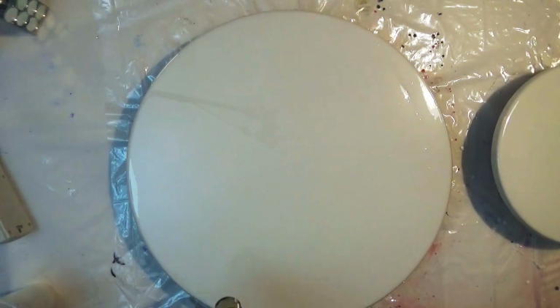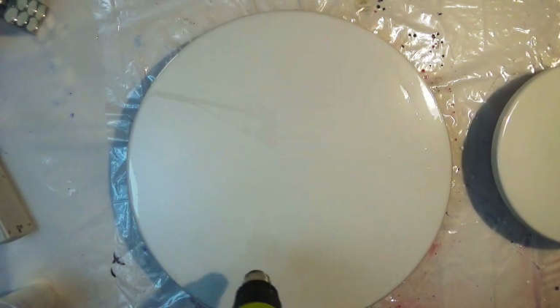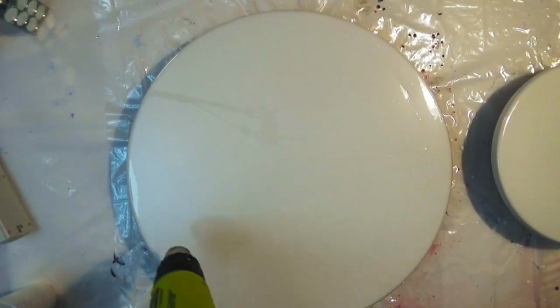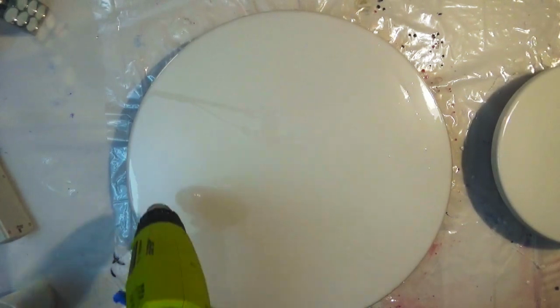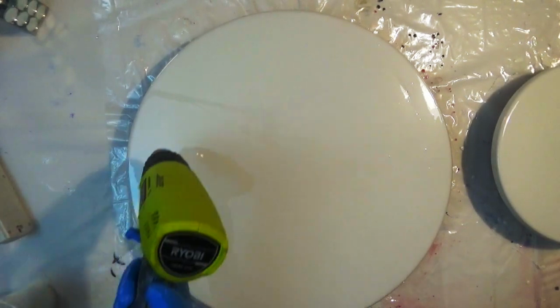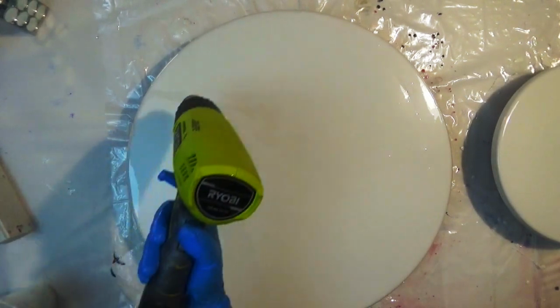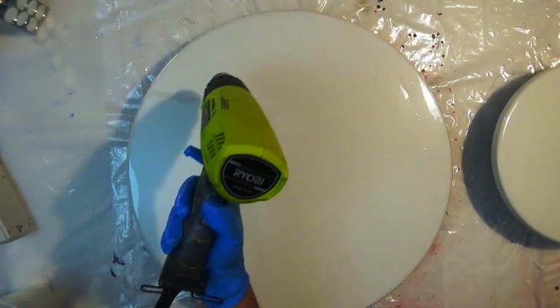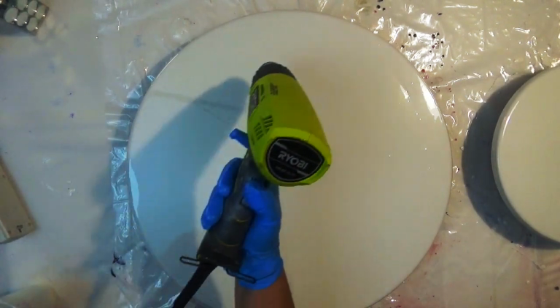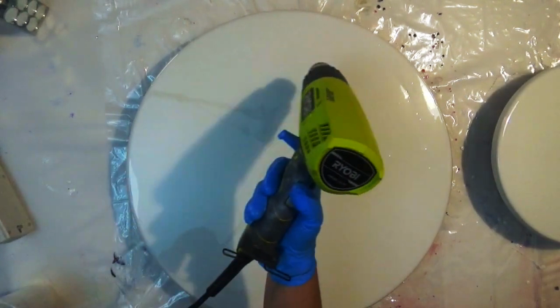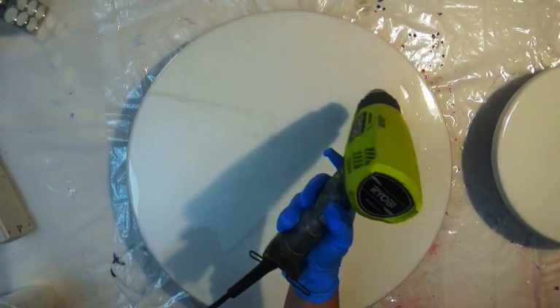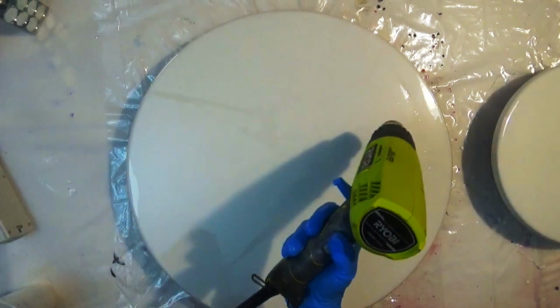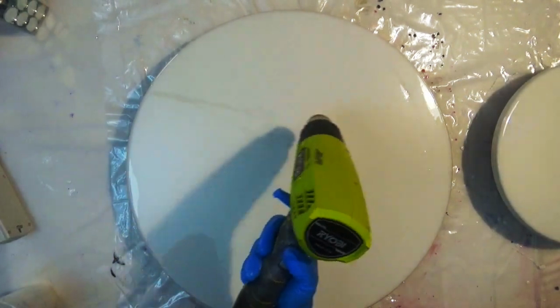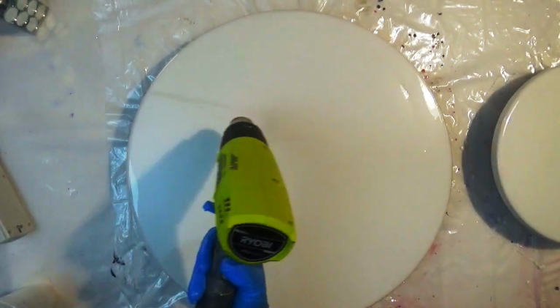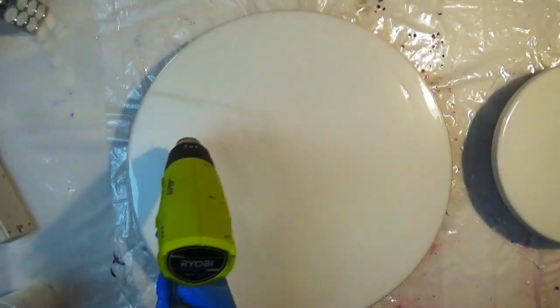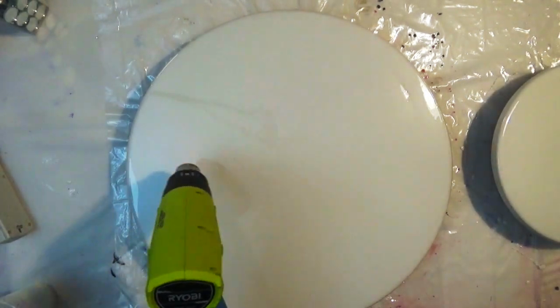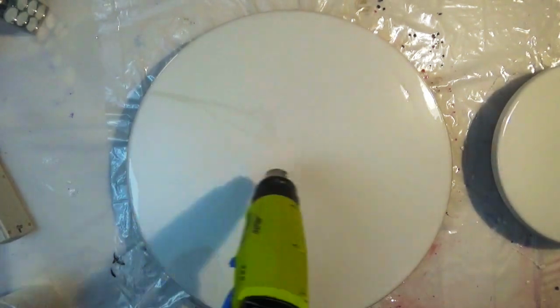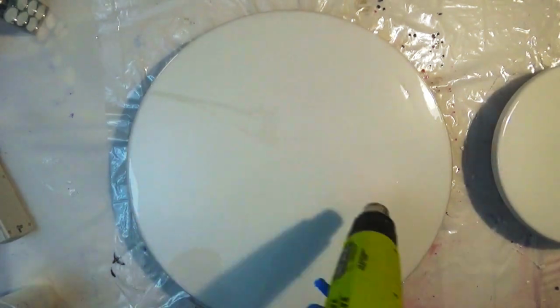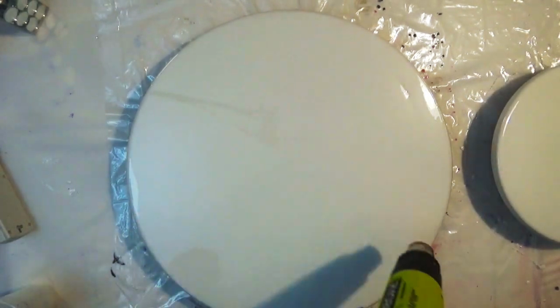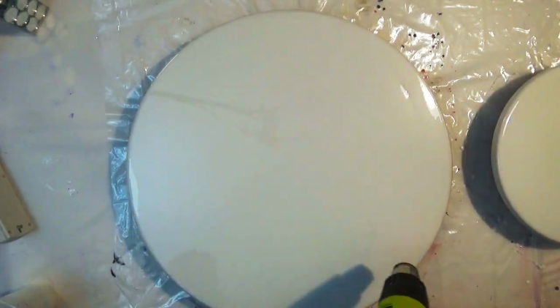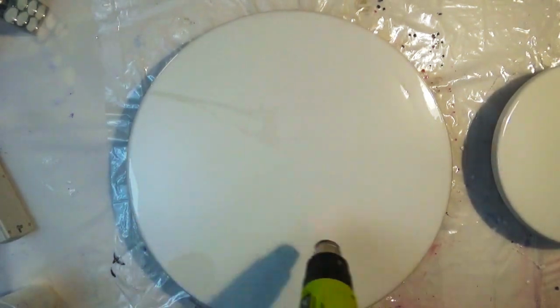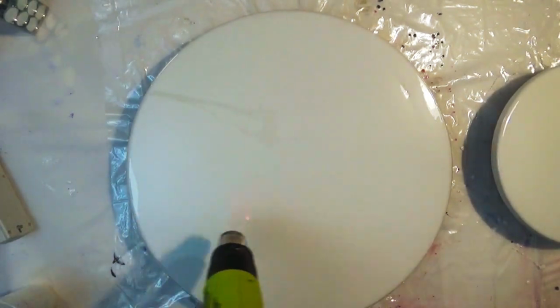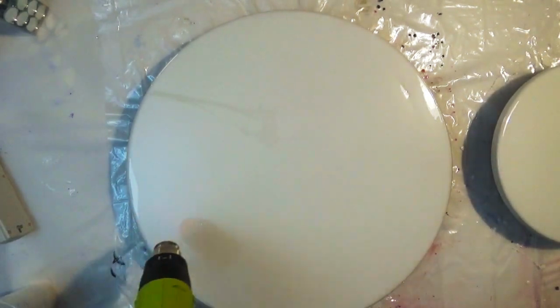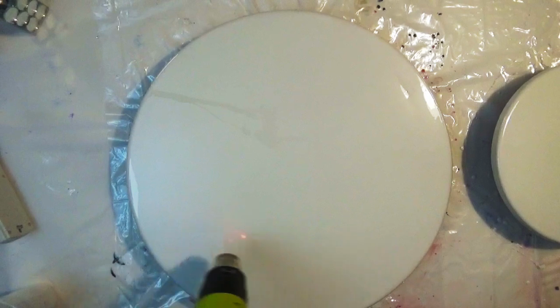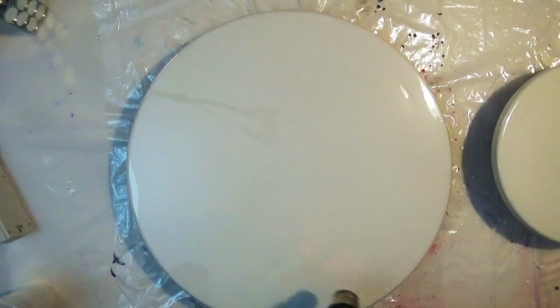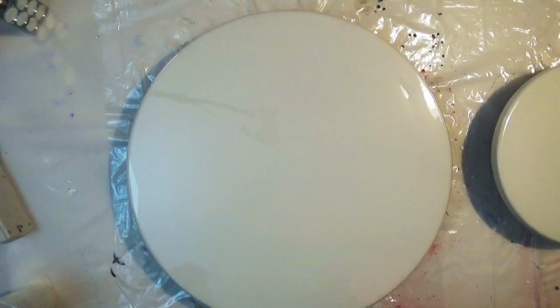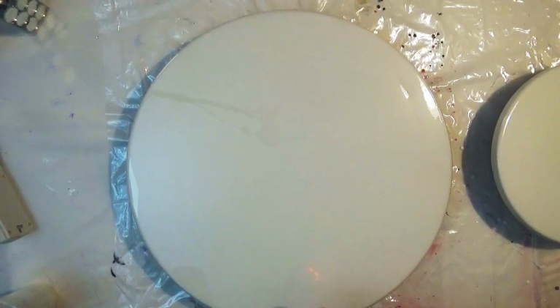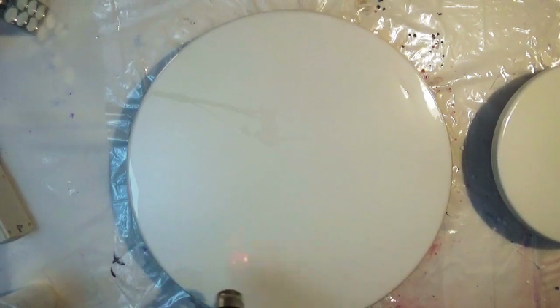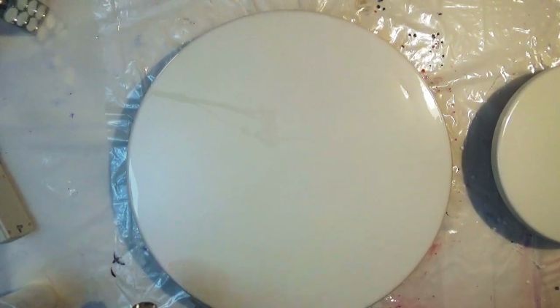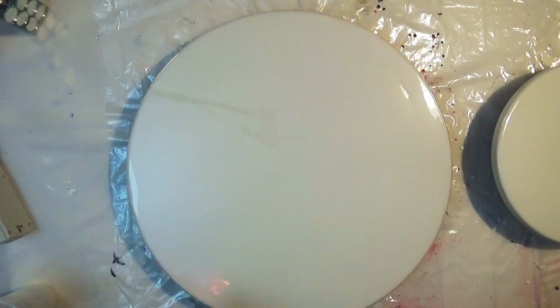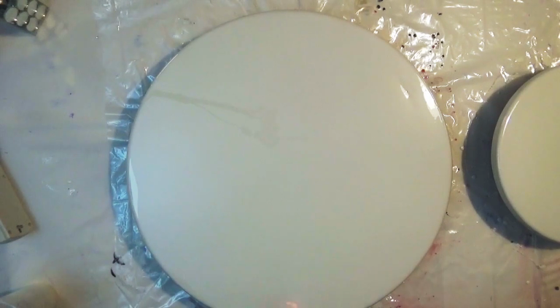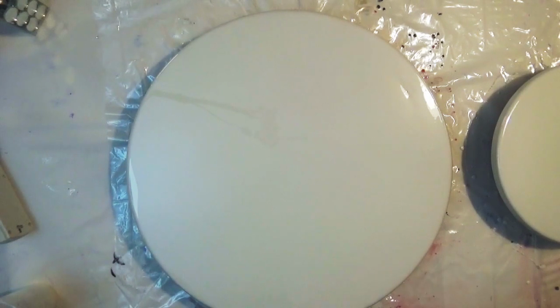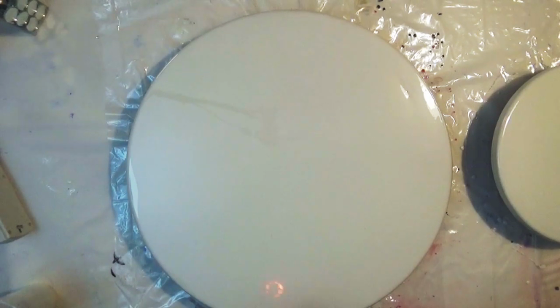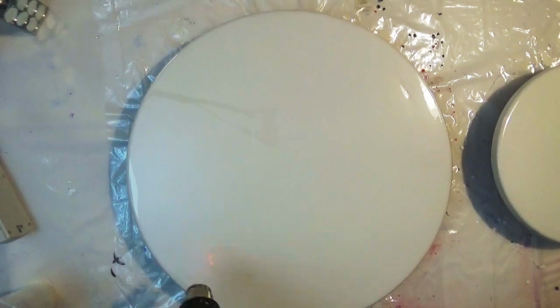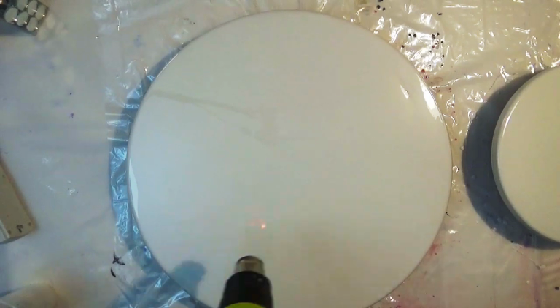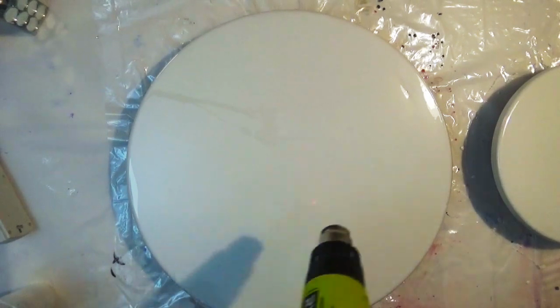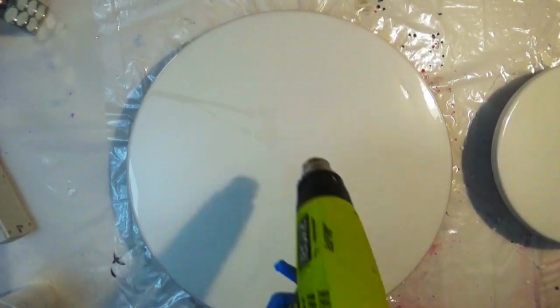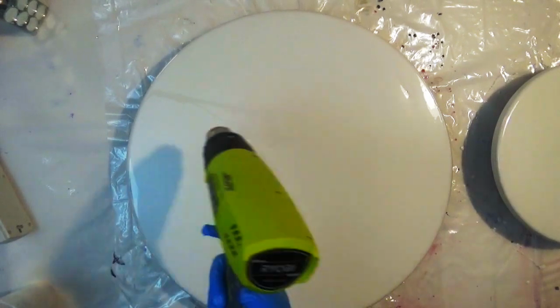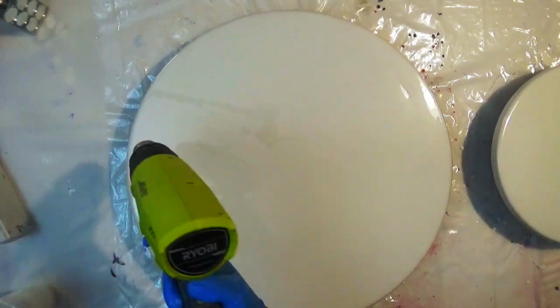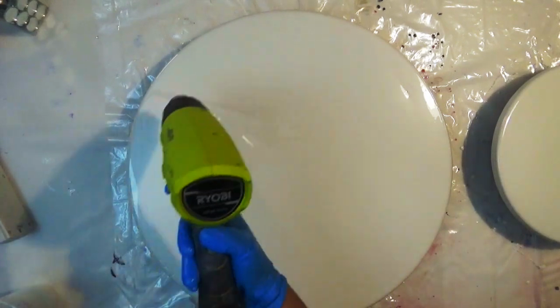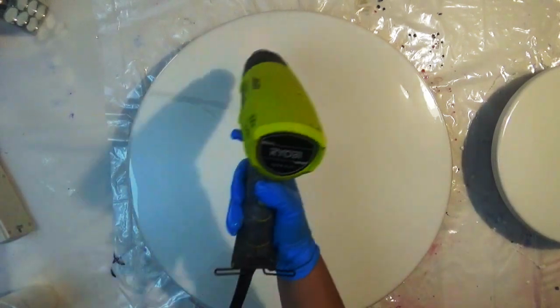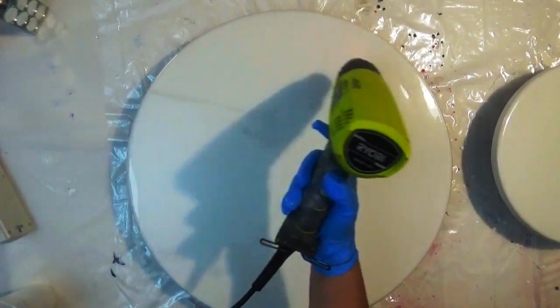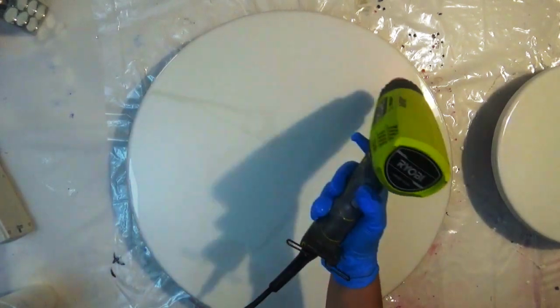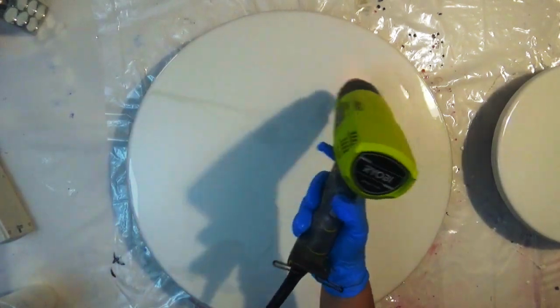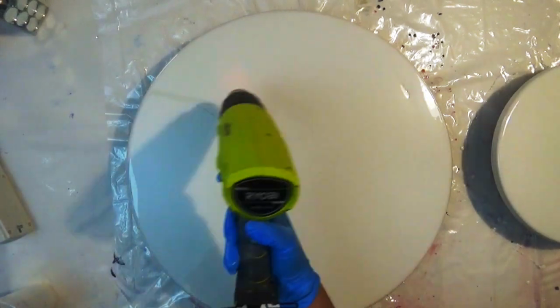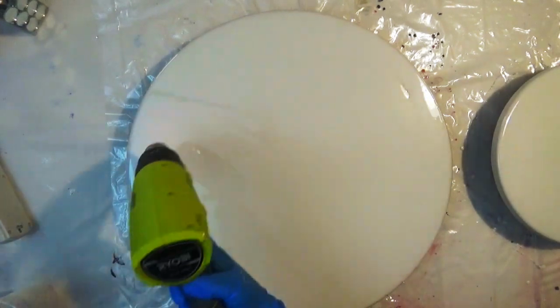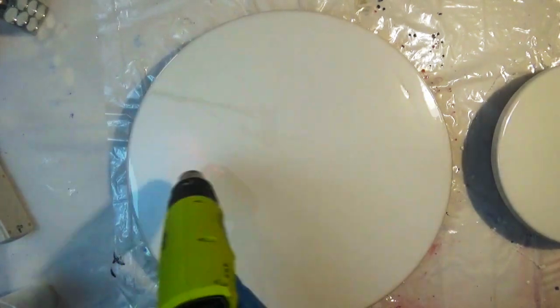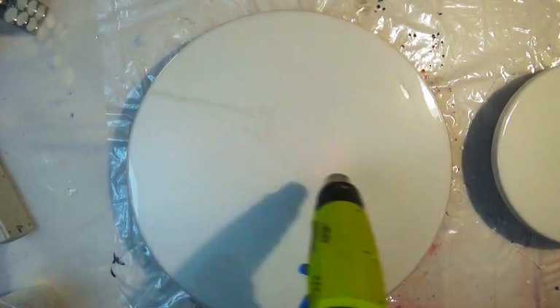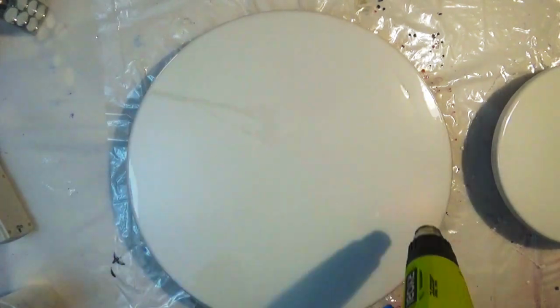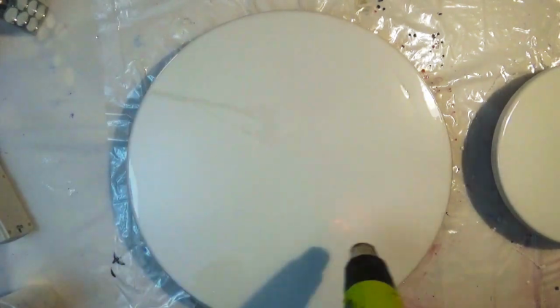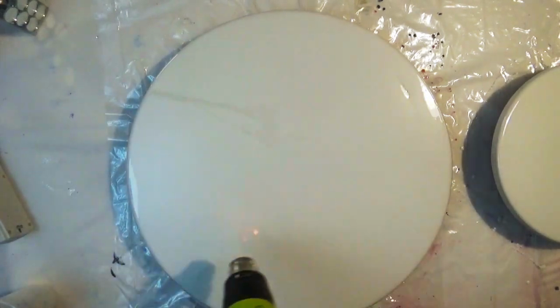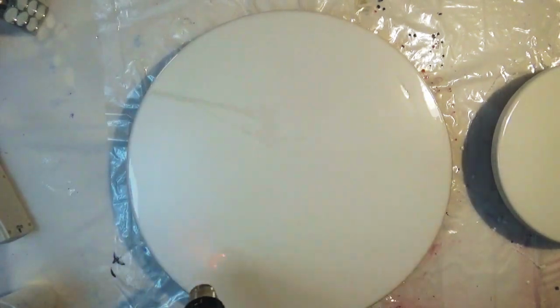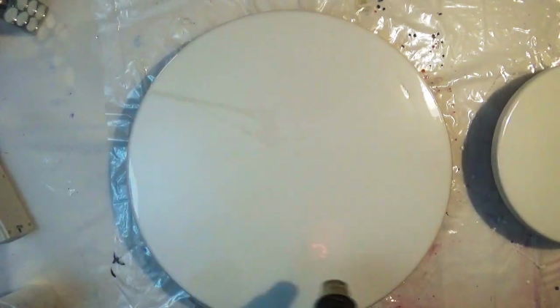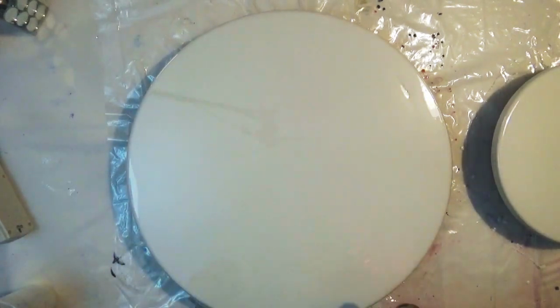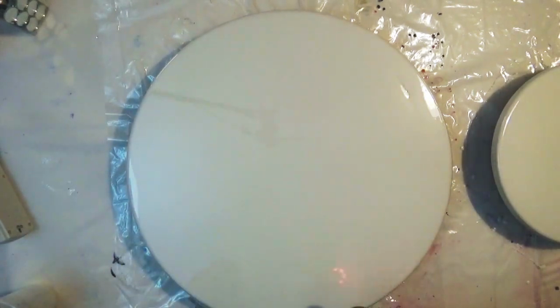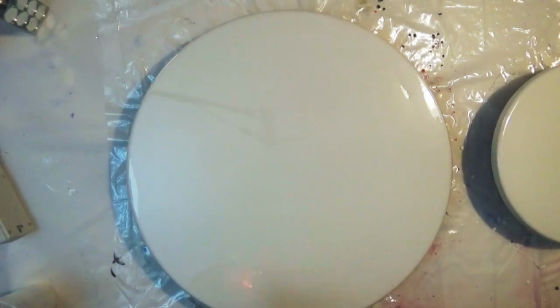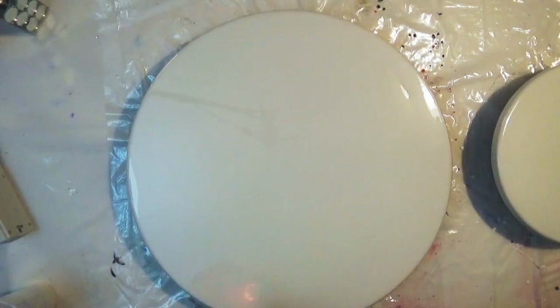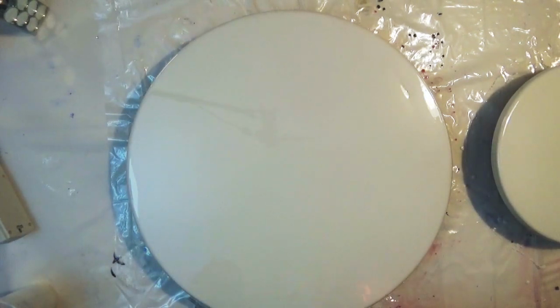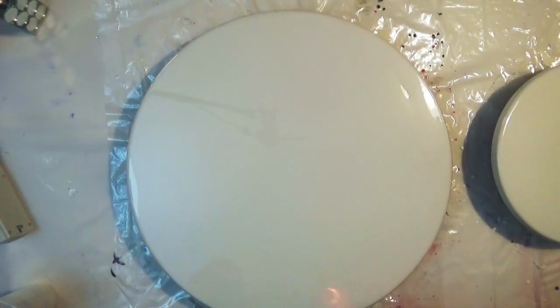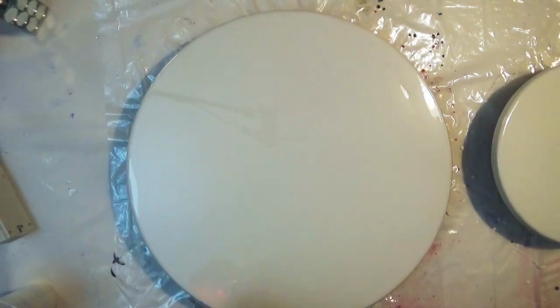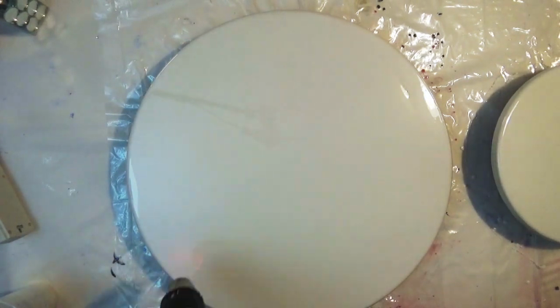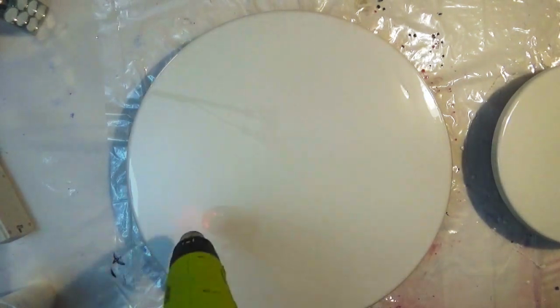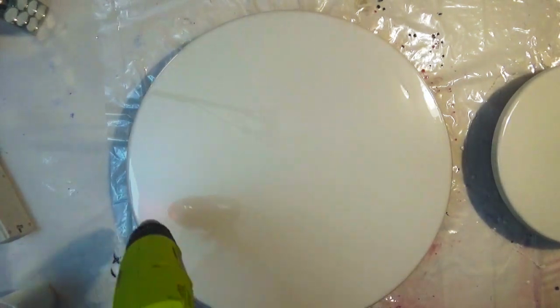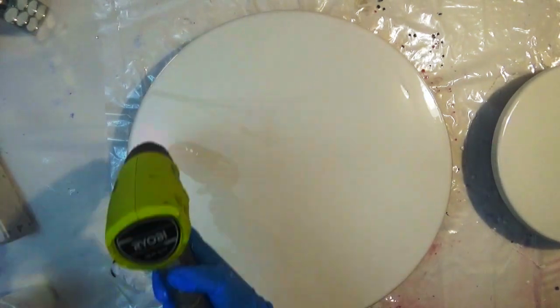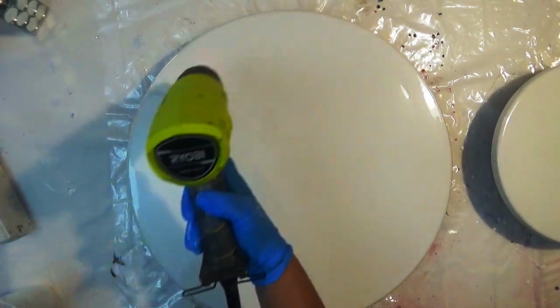Once your board is coated, just give it a quick blast with your heat gun or blowtorch to get rid of any bubbles on the surface.